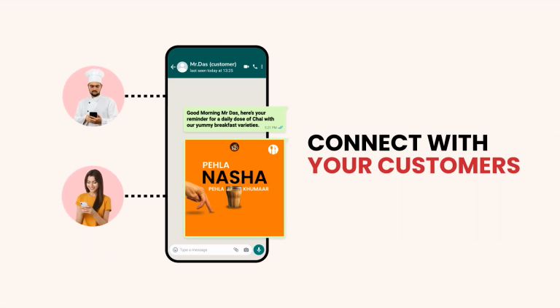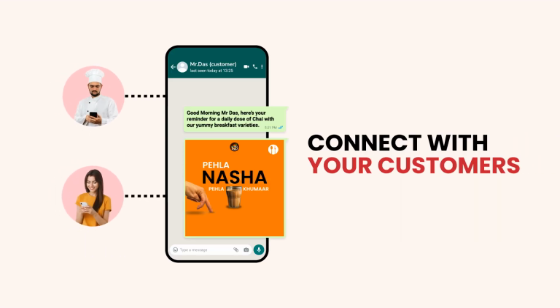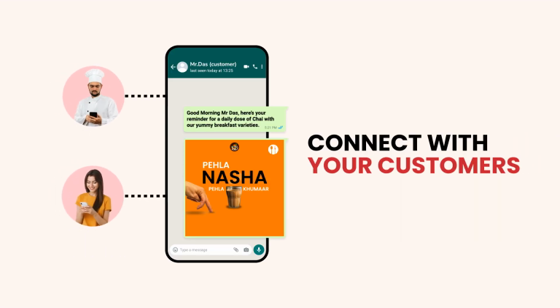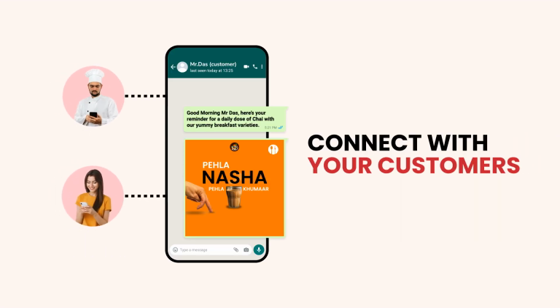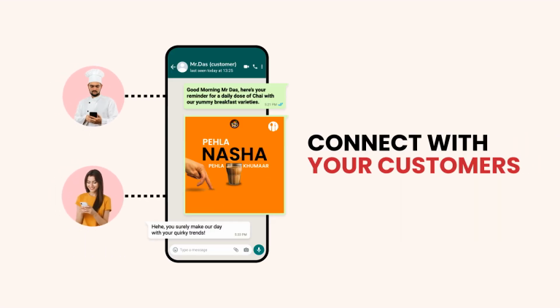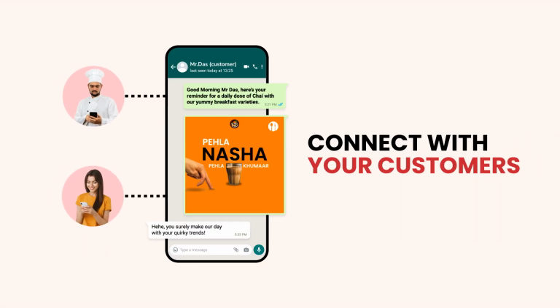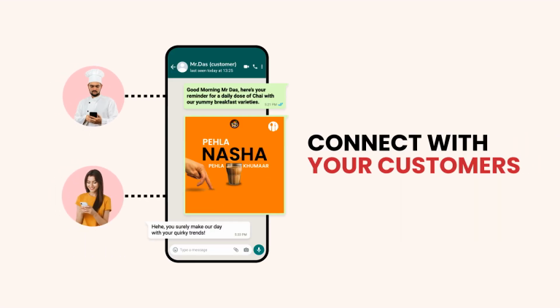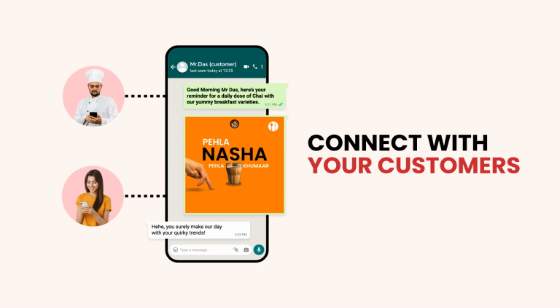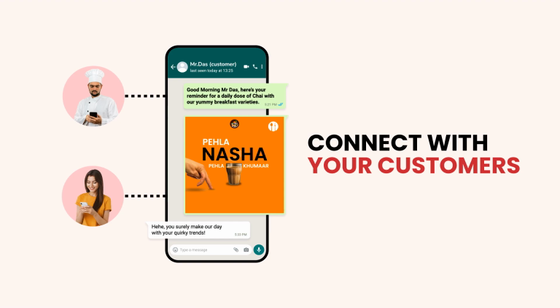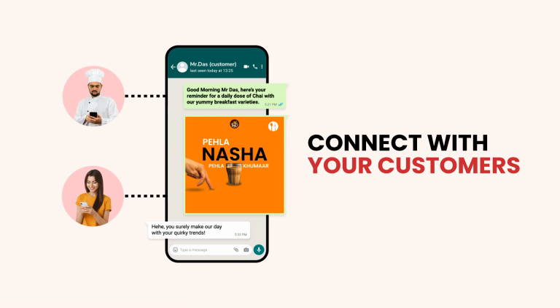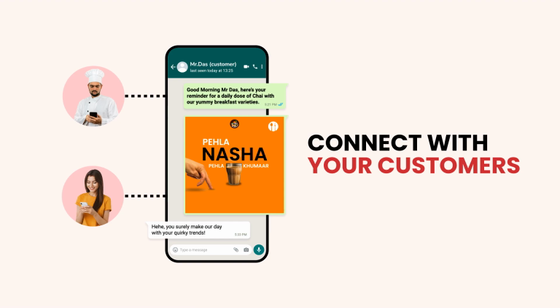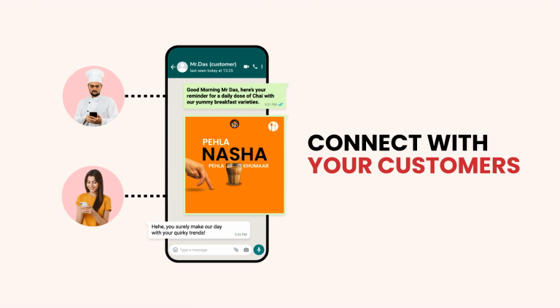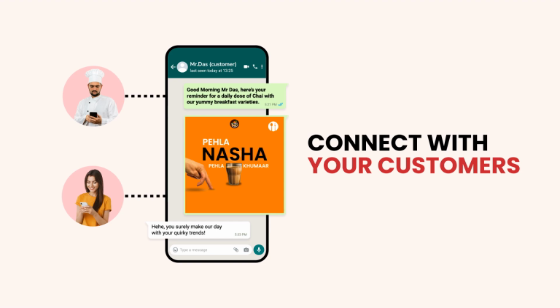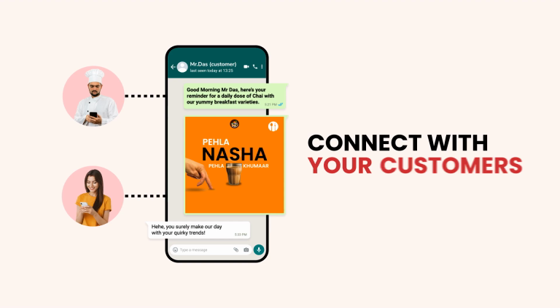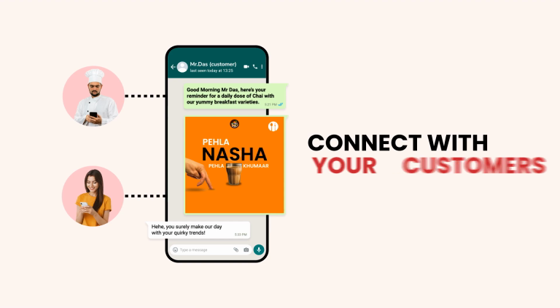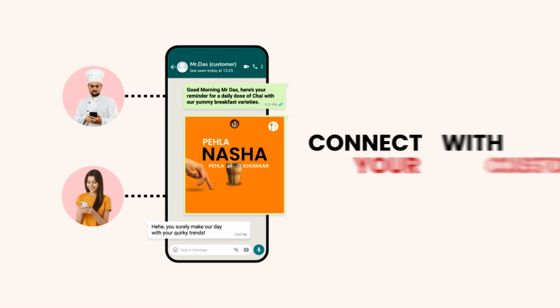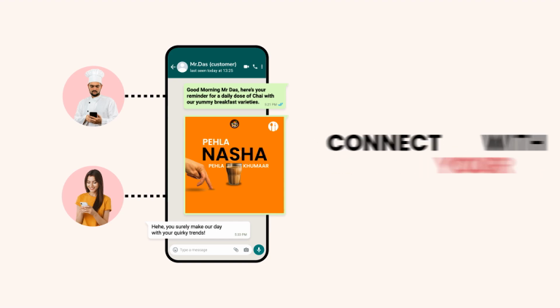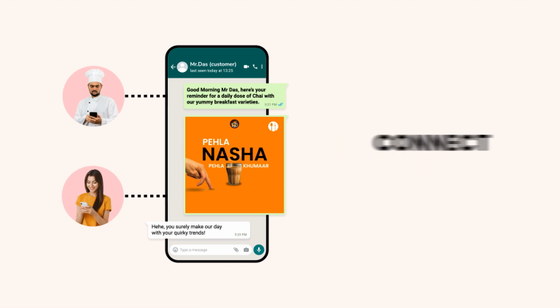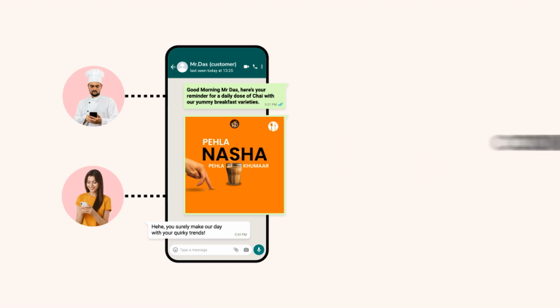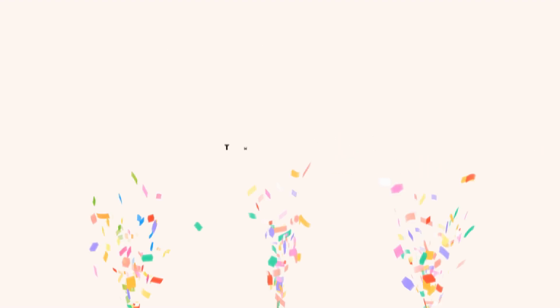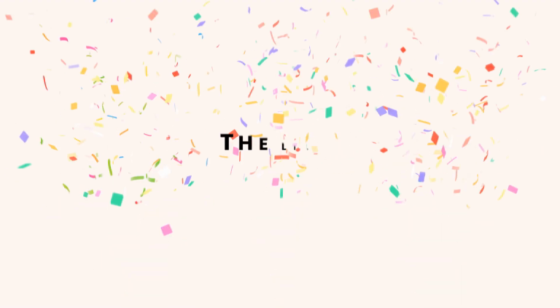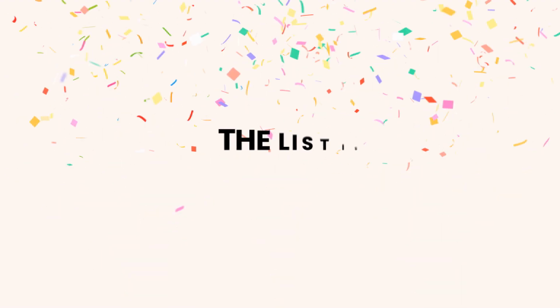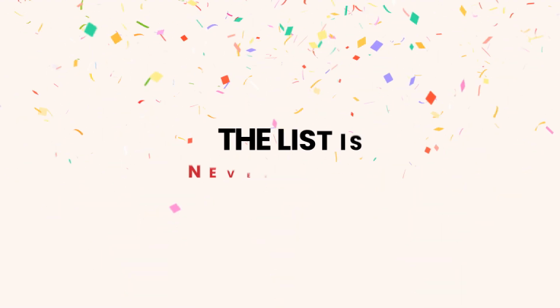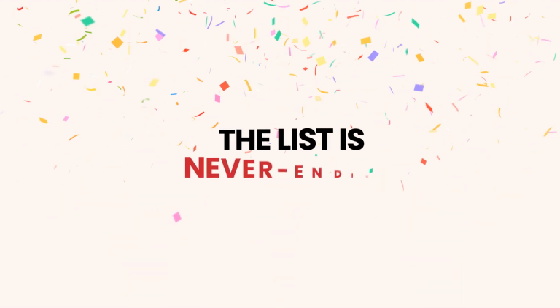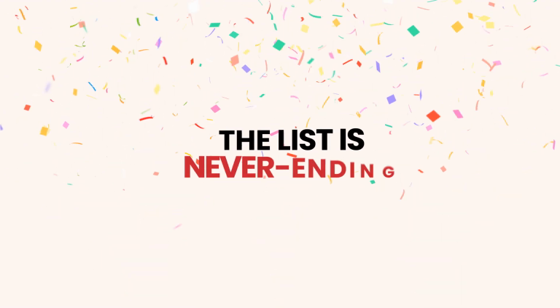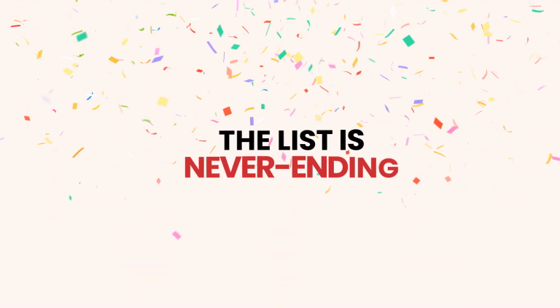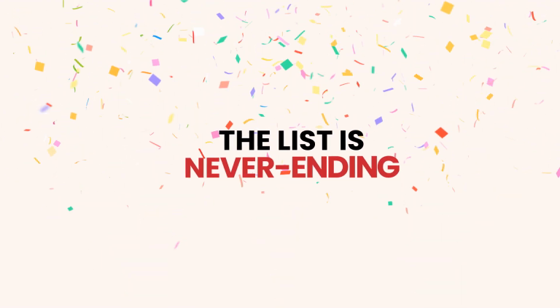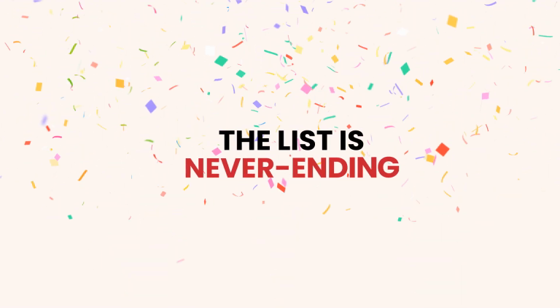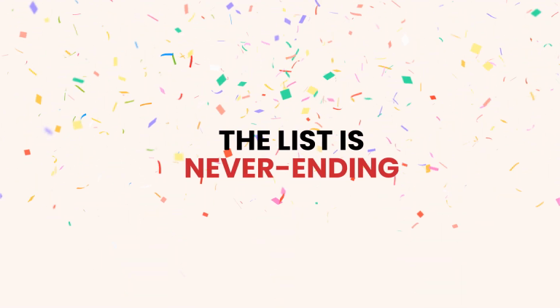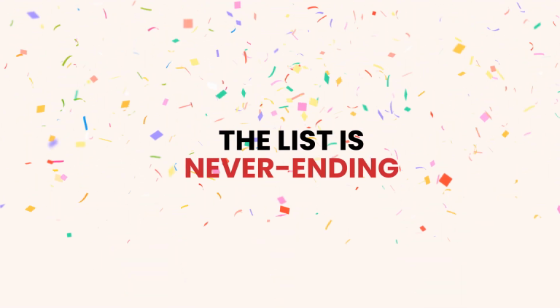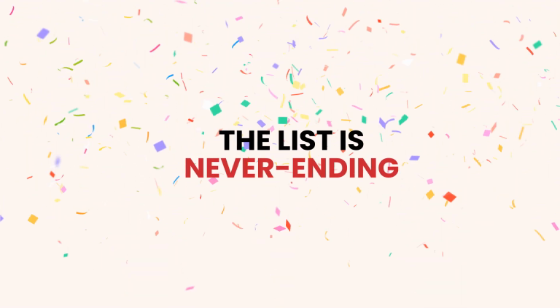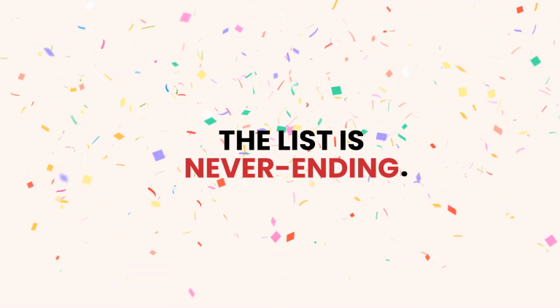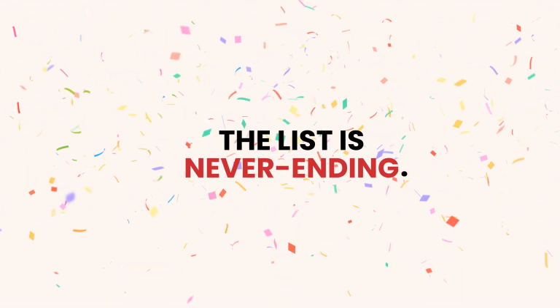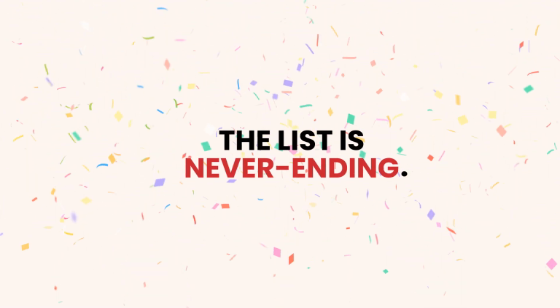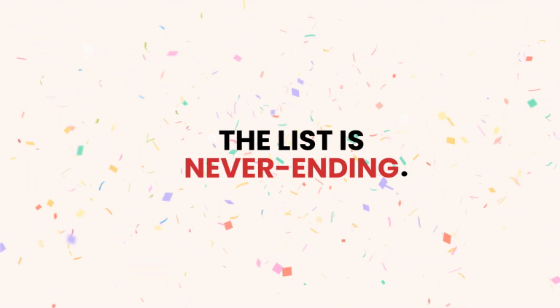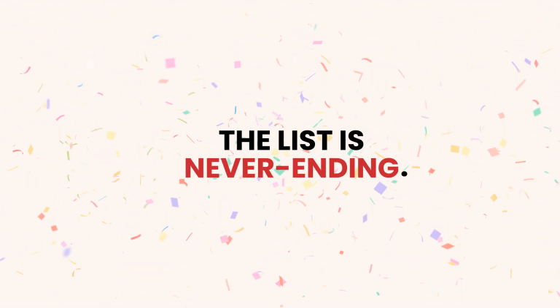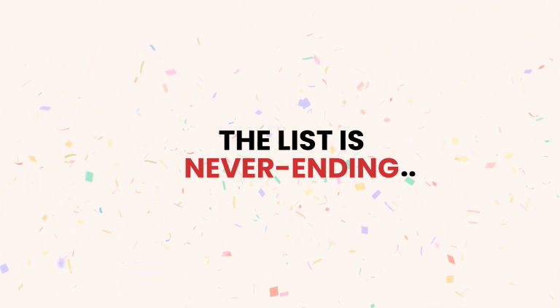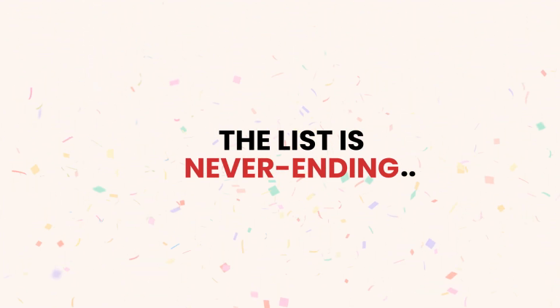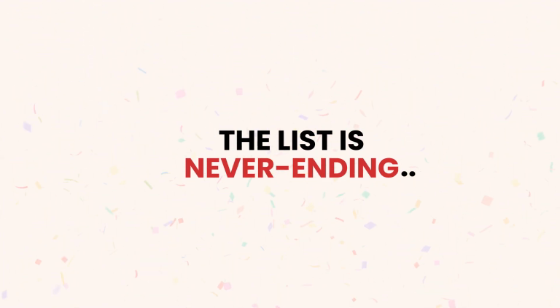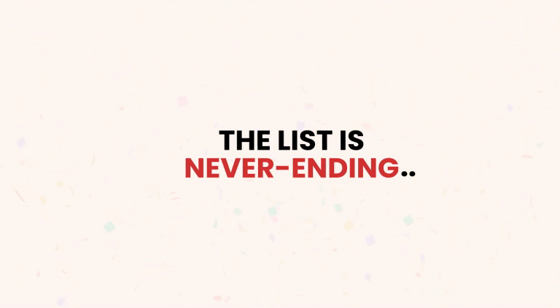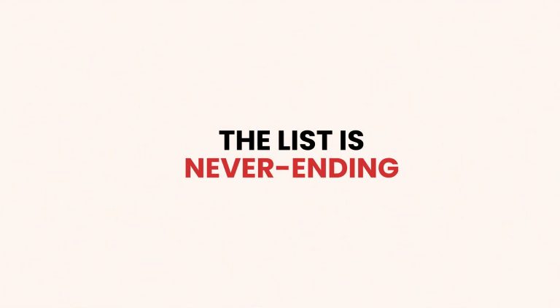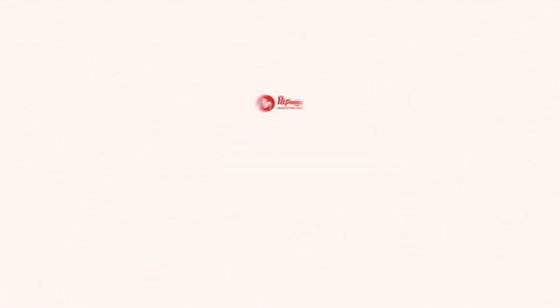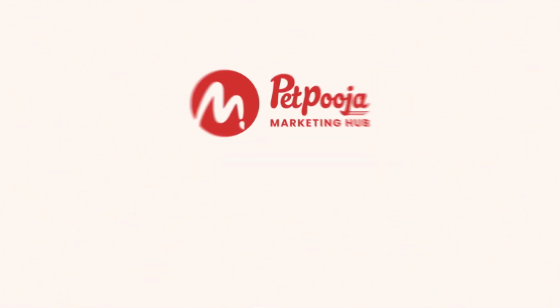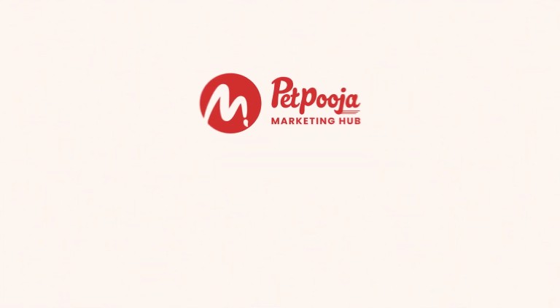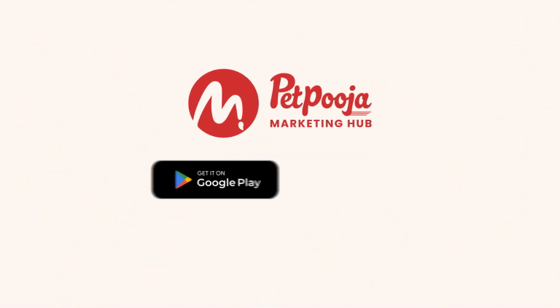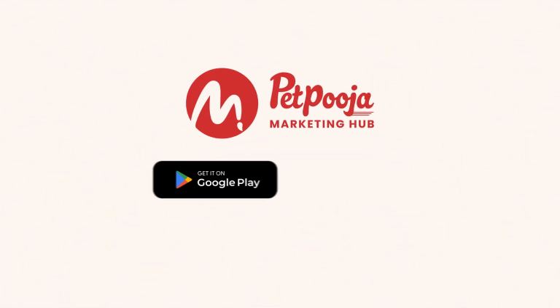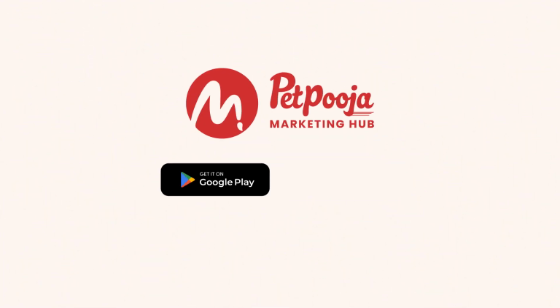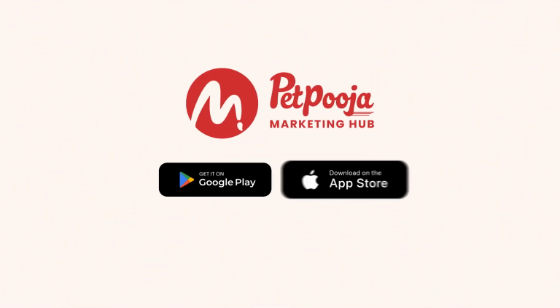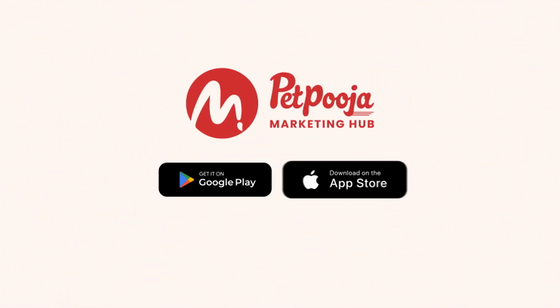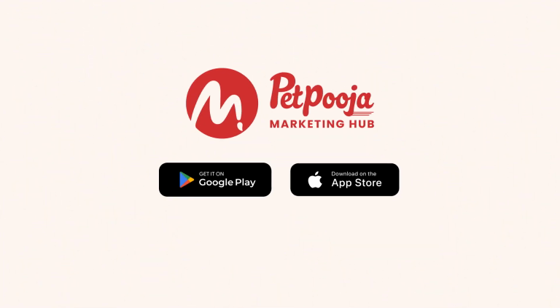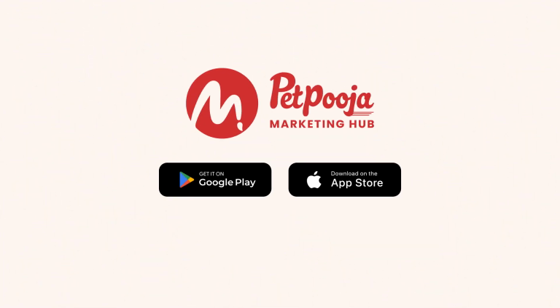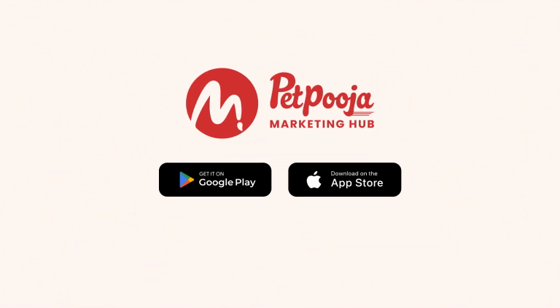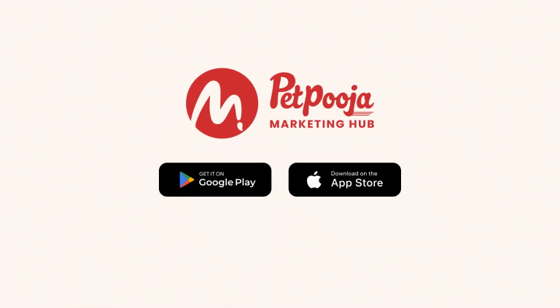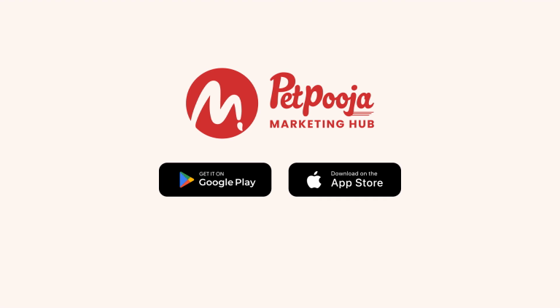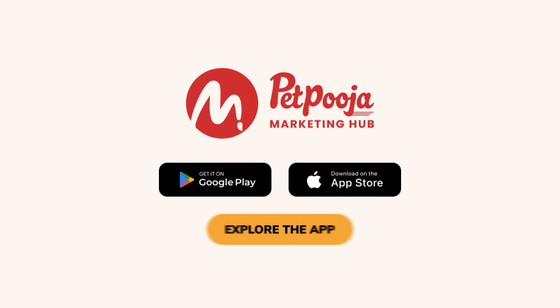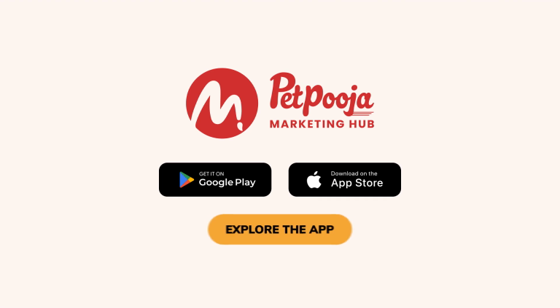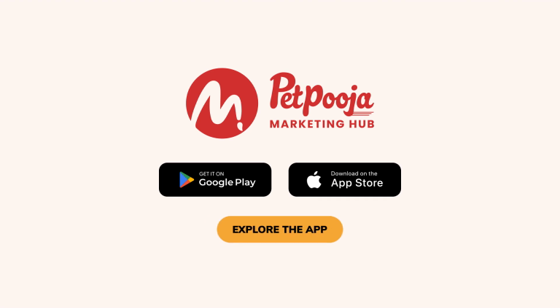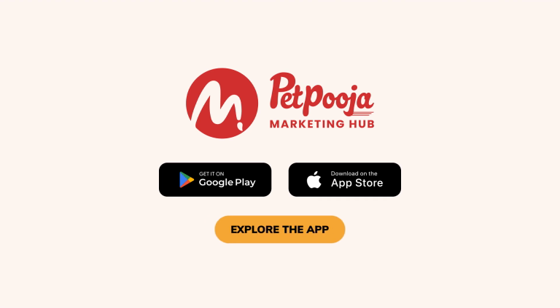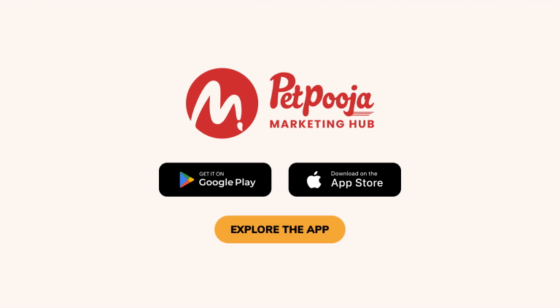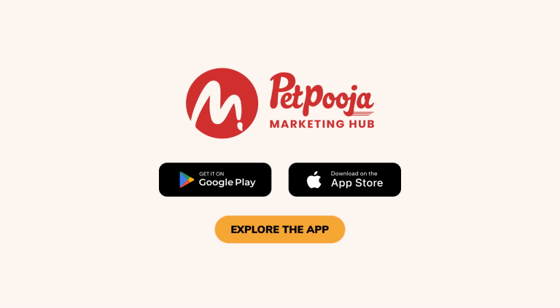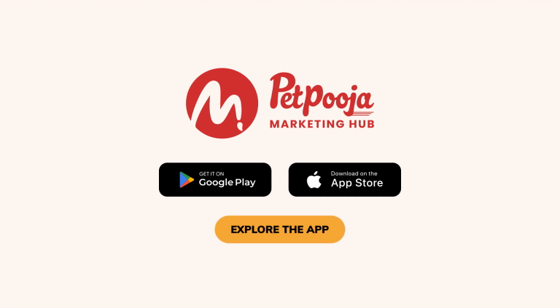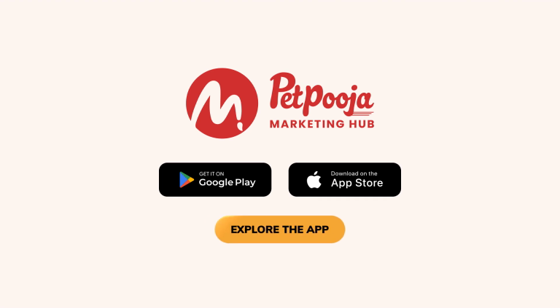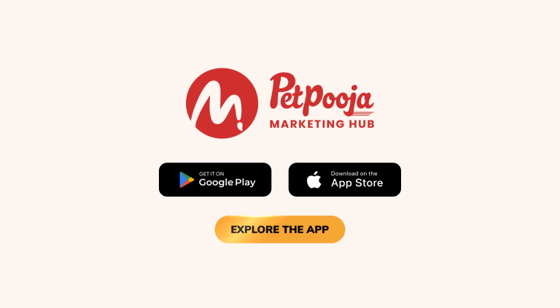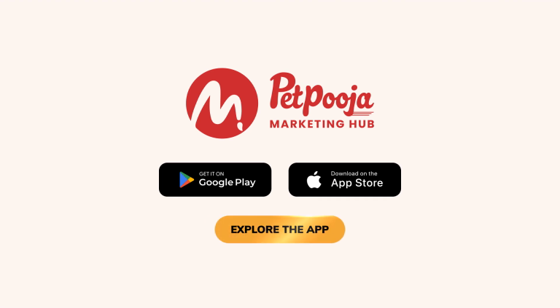Connect with your customers by using our trending posts. The list is never ending — so get started and explore the app today!